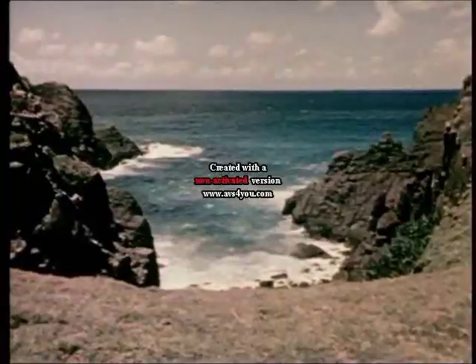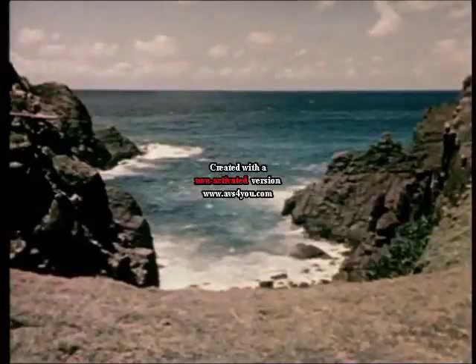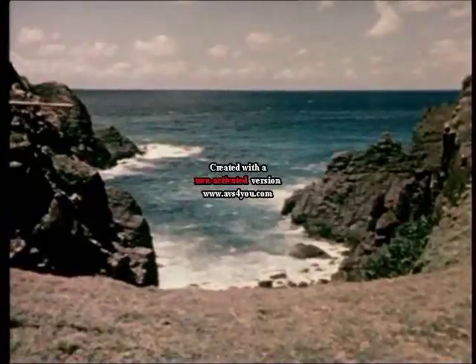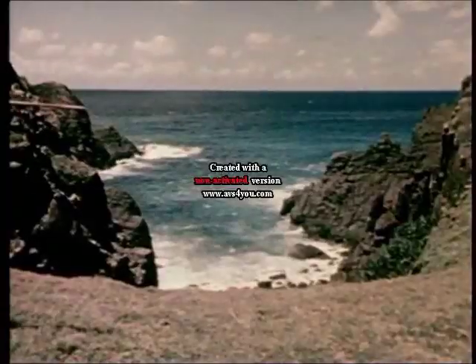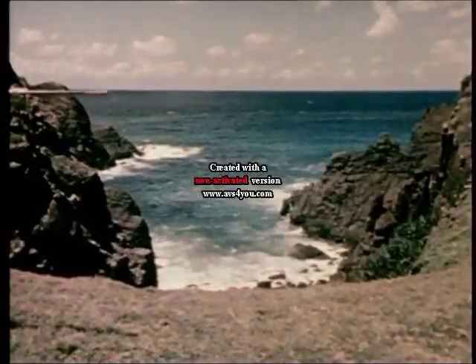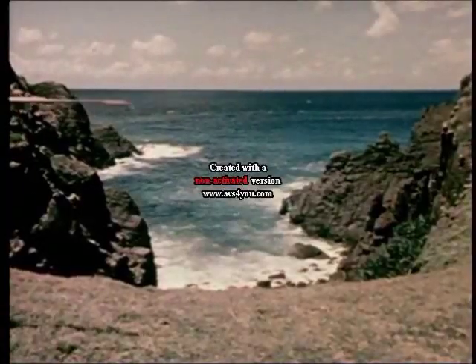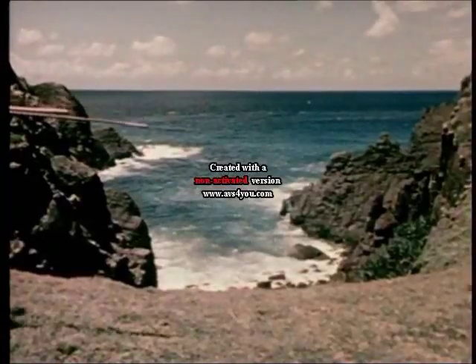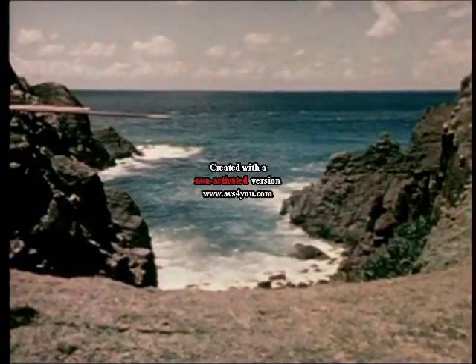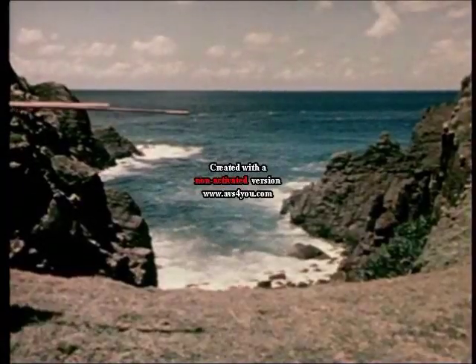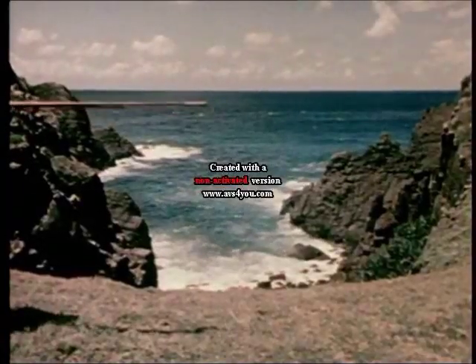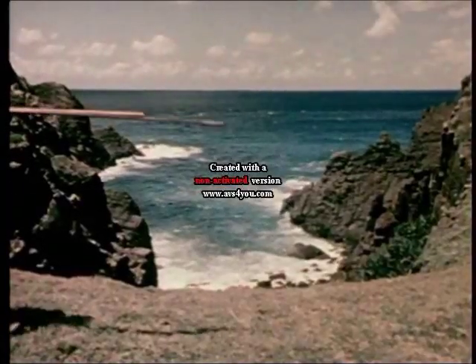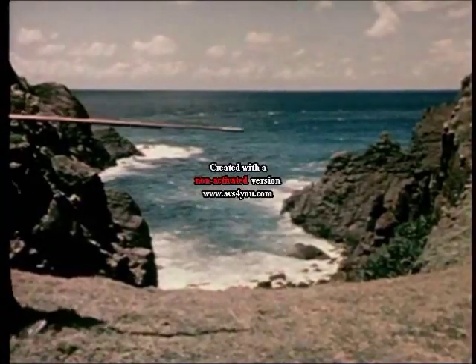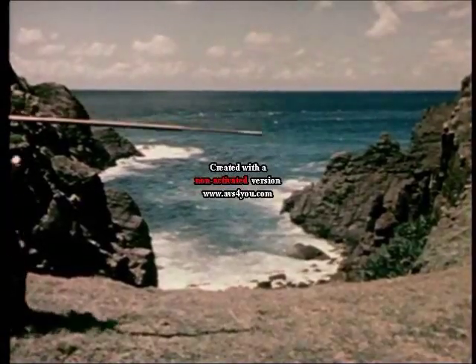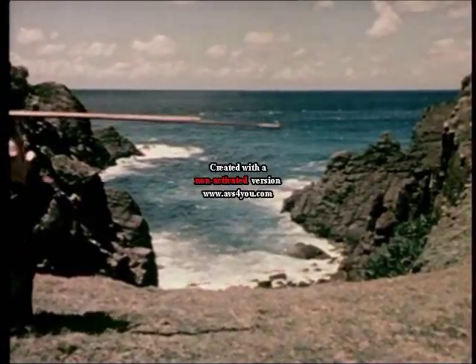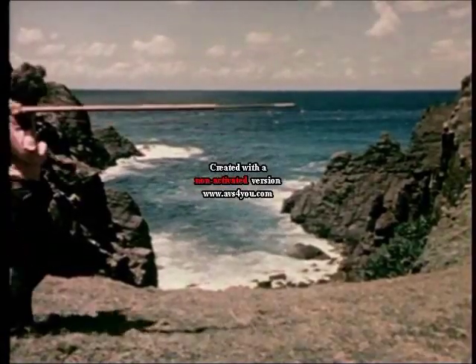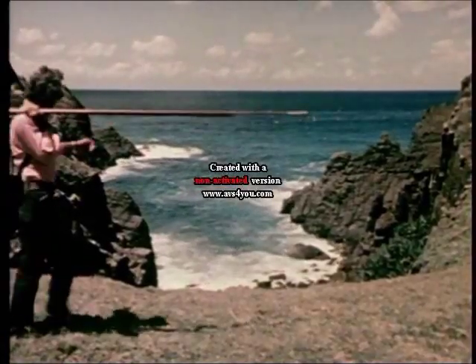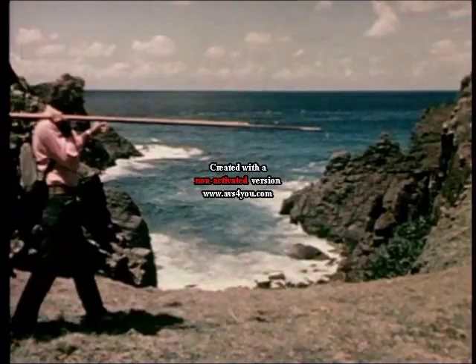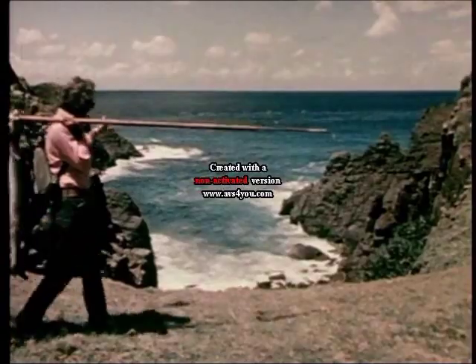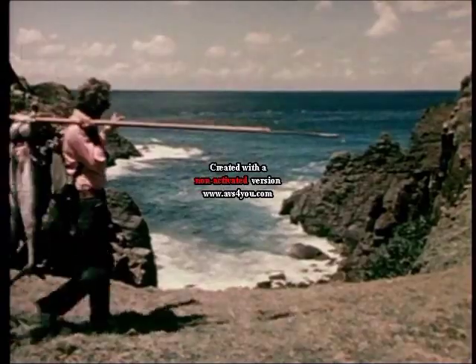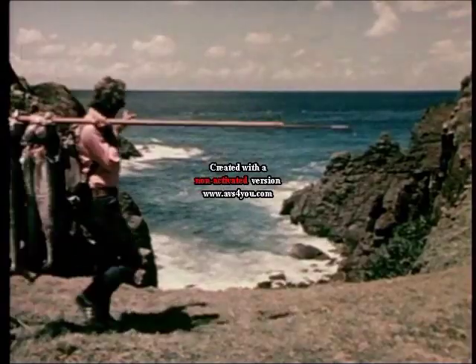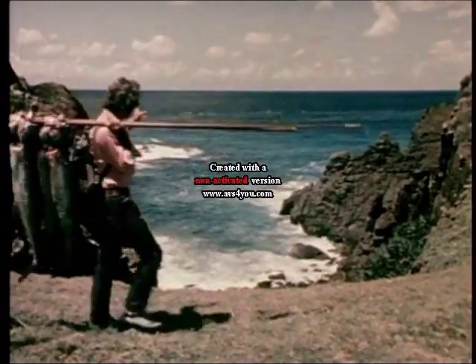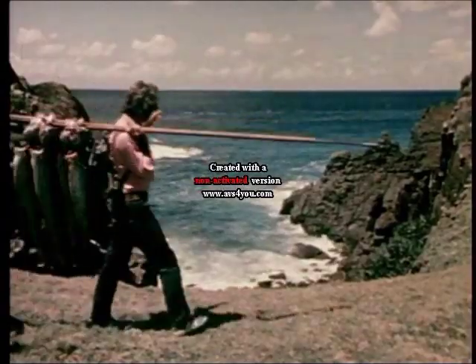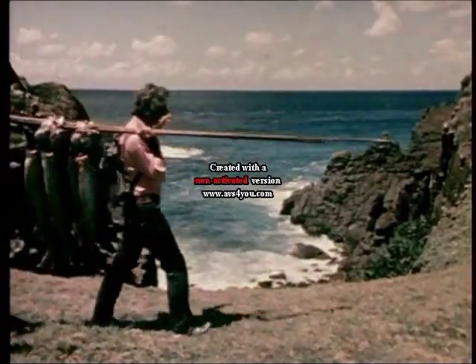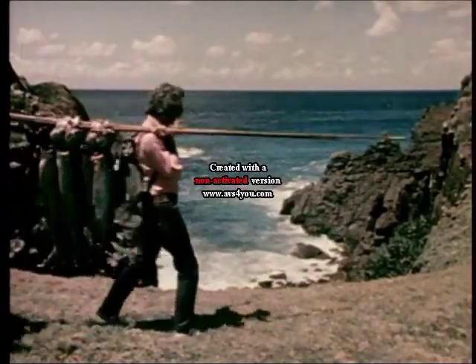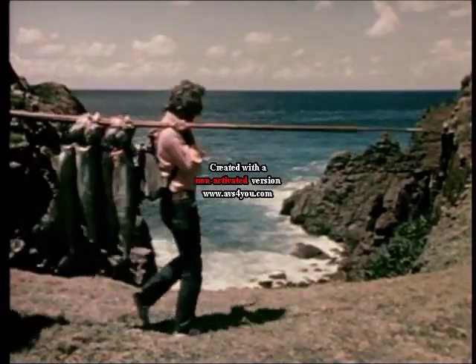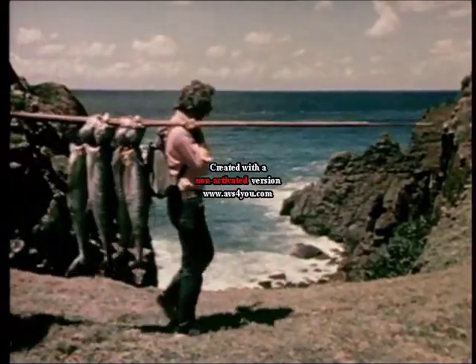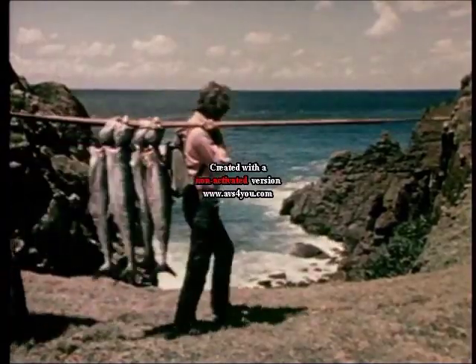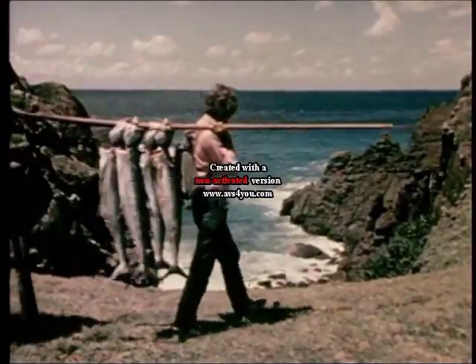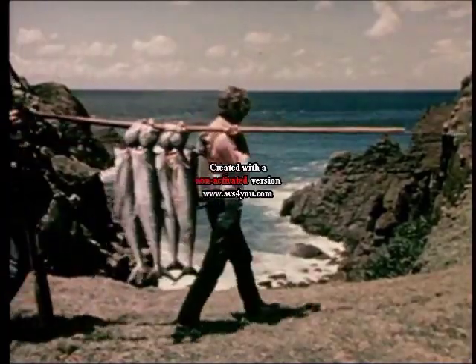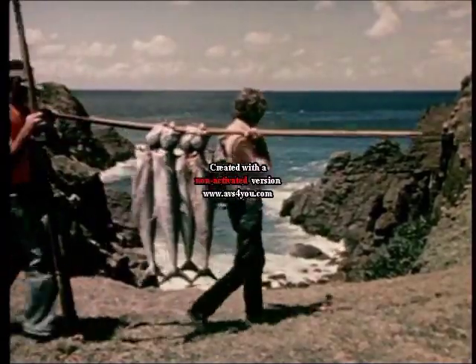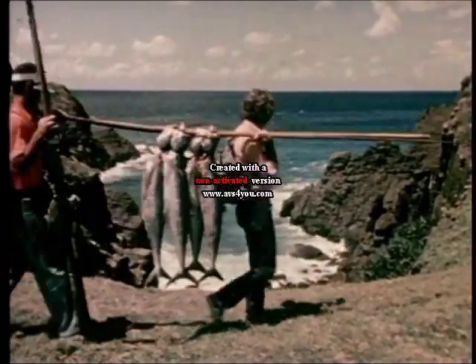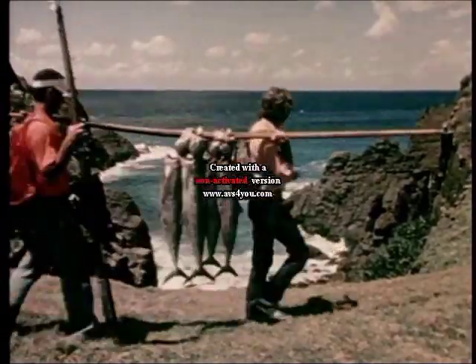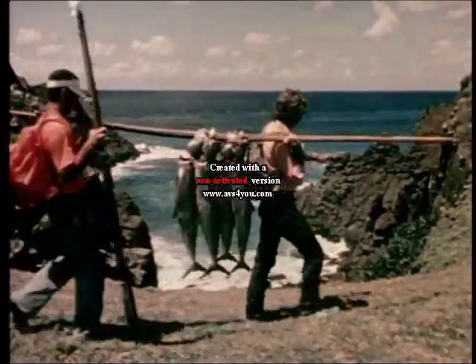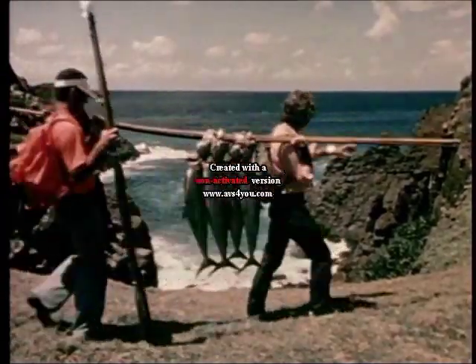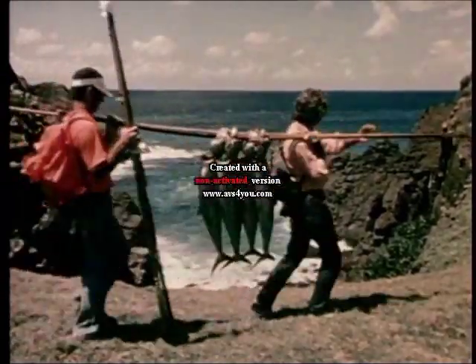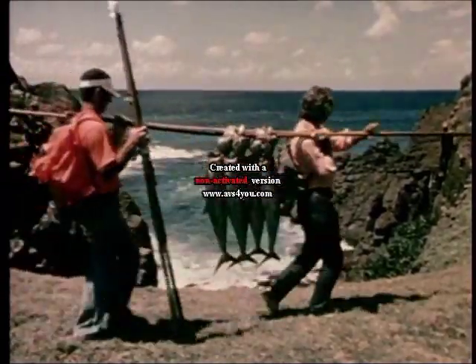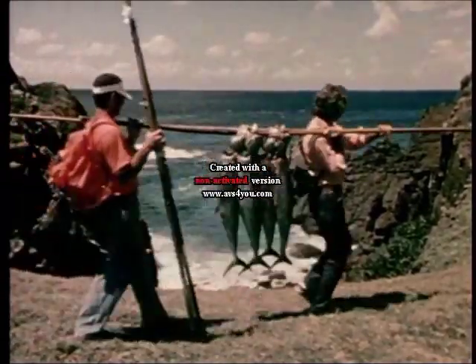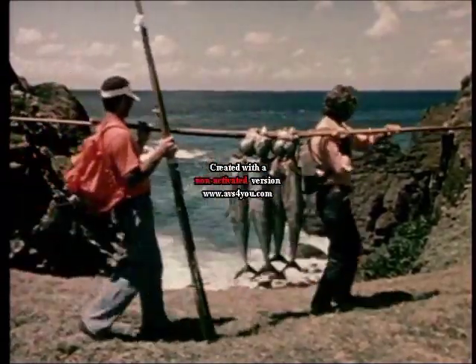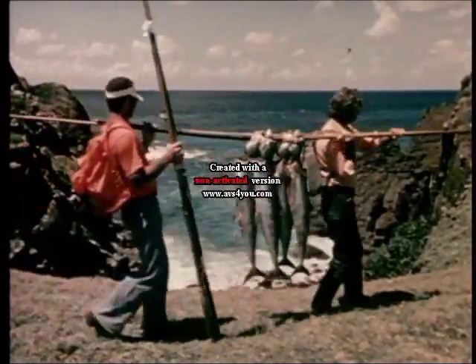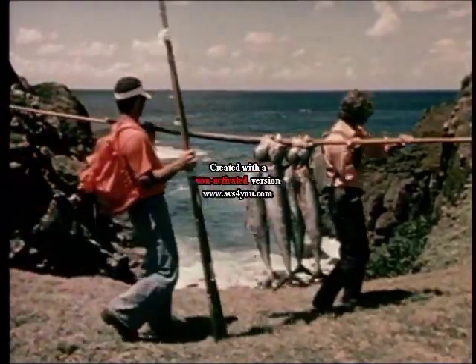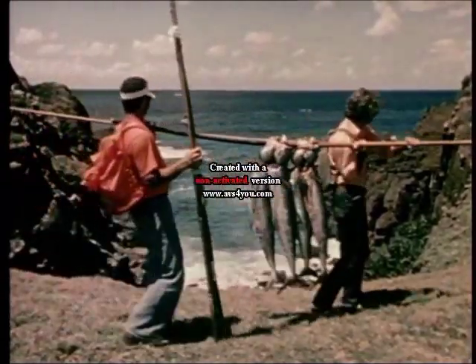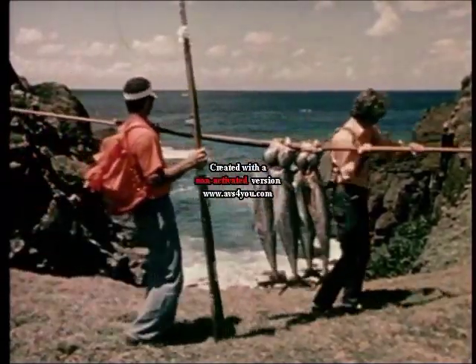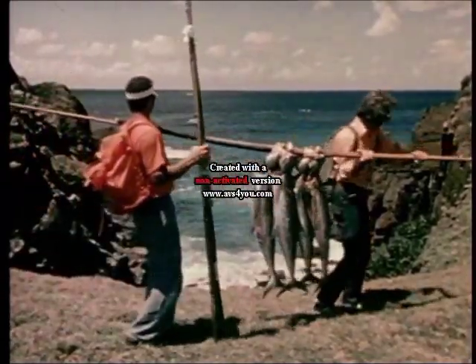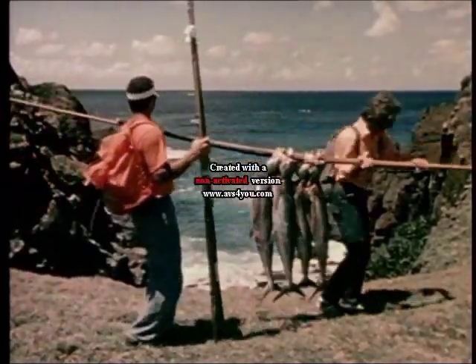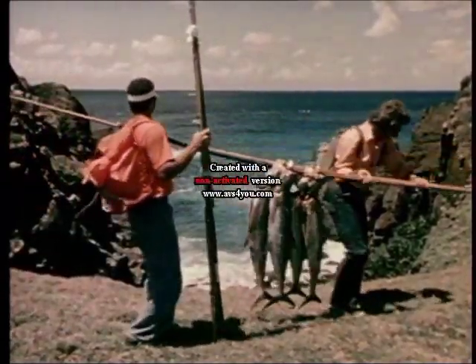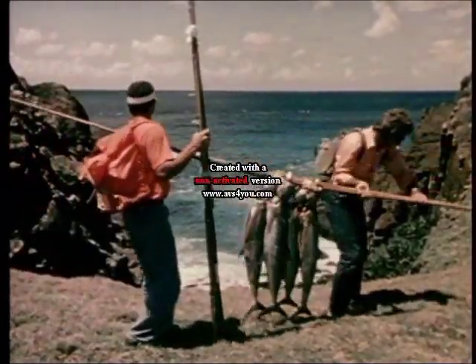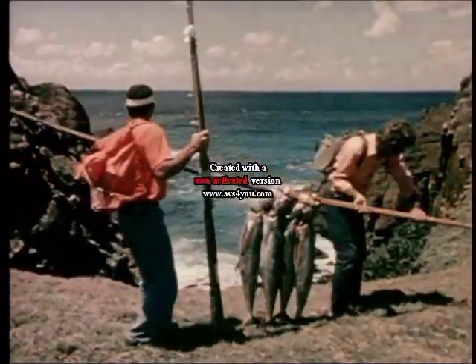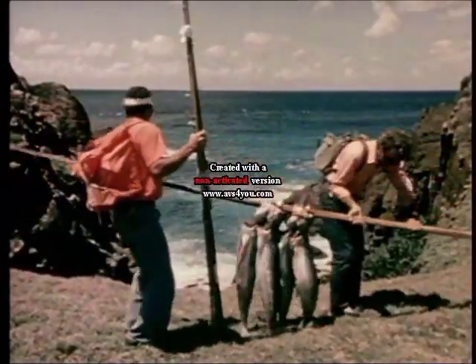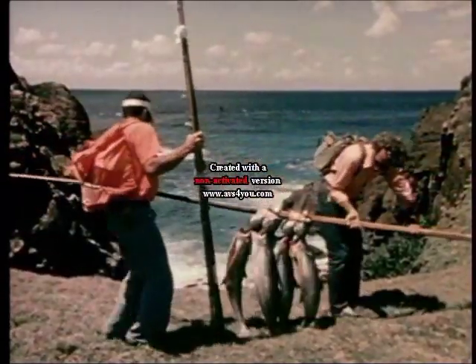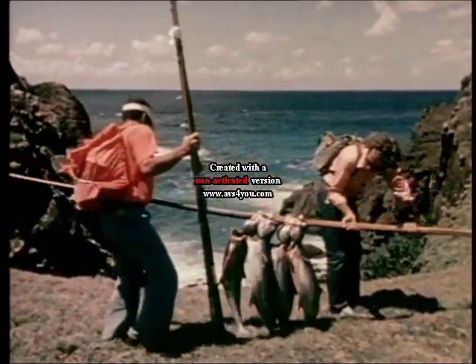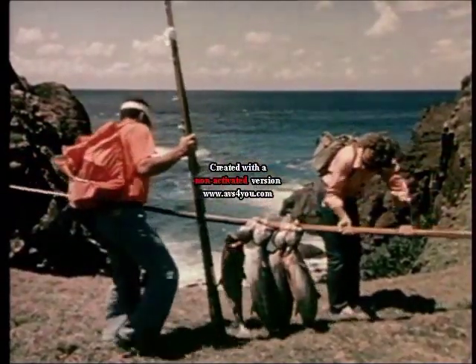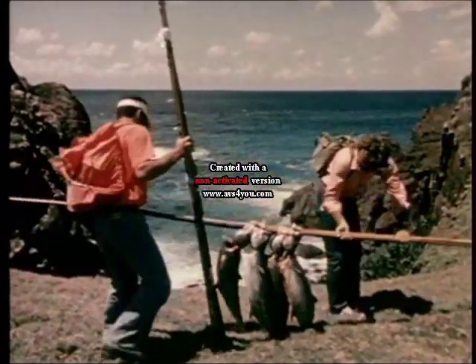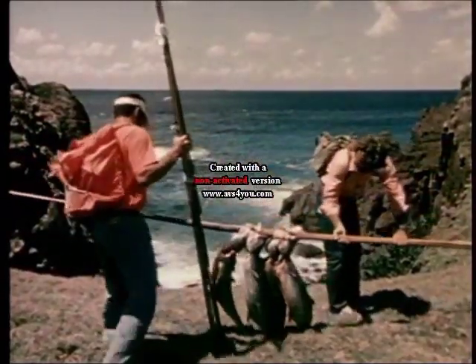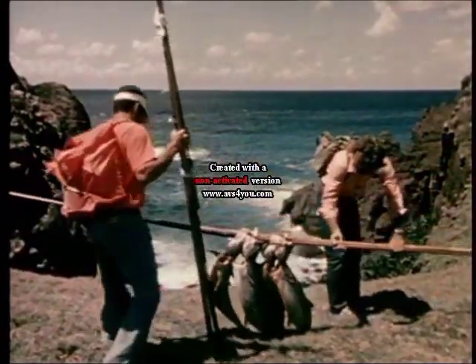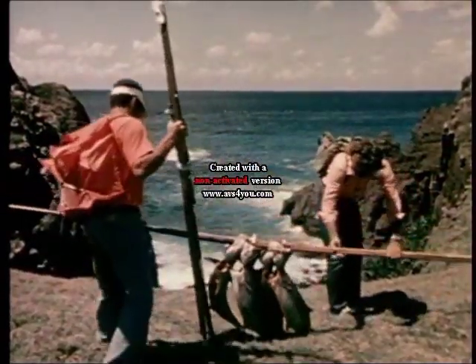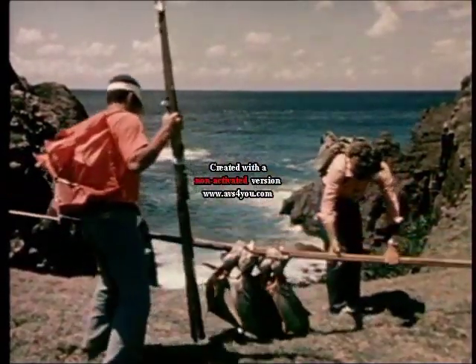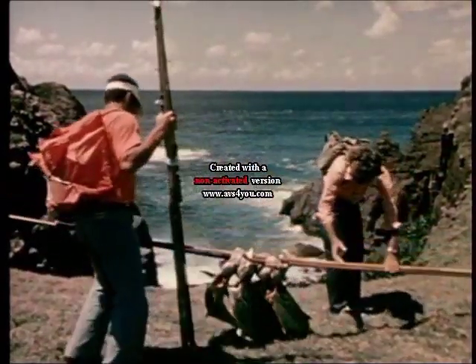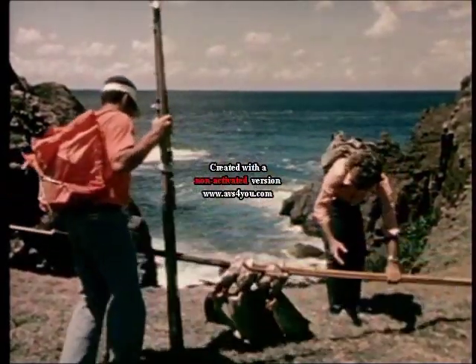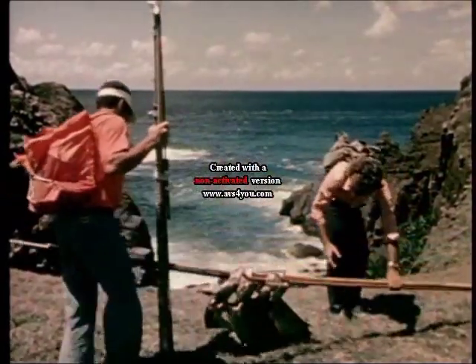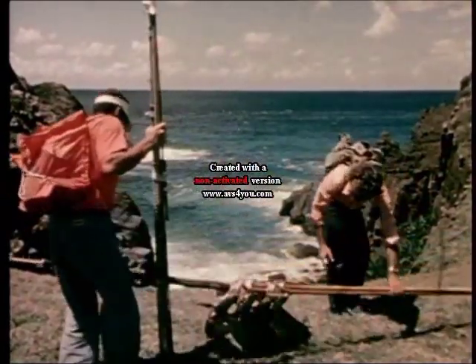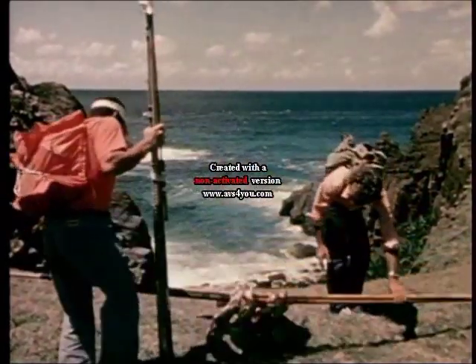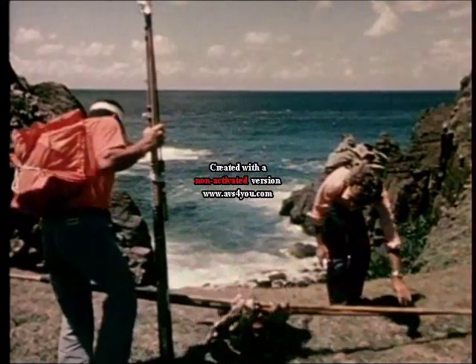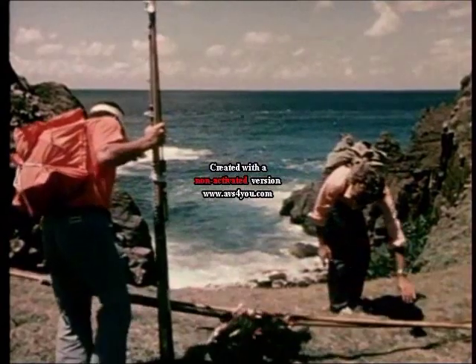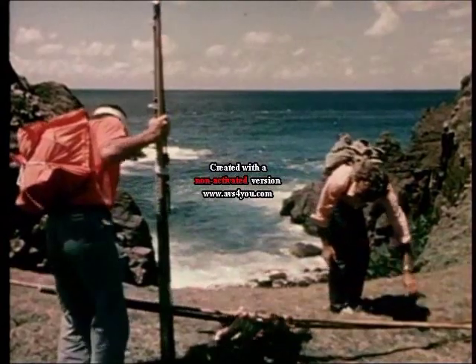There's a rugged beauty about these headlands, and if you keep your eyes open, even a hard walk can have its own special rewards.